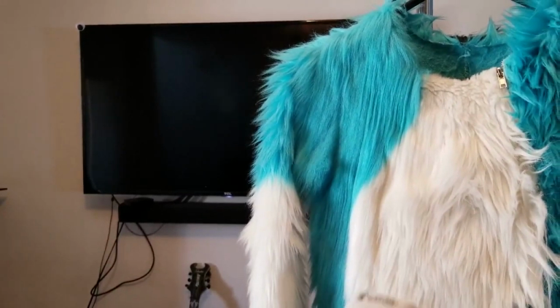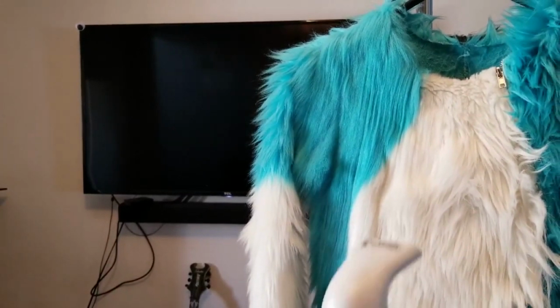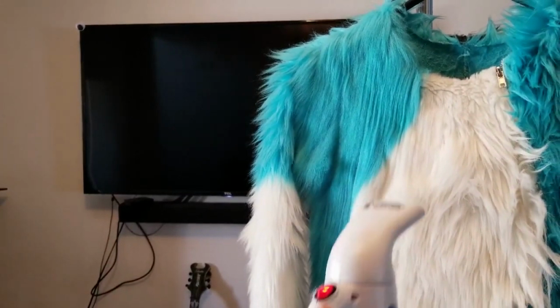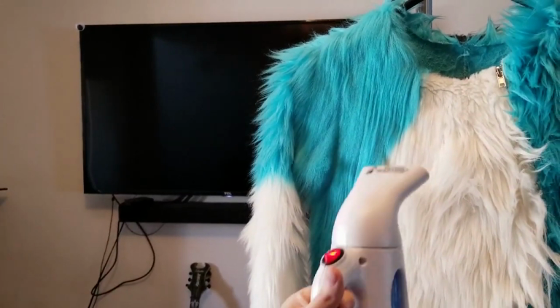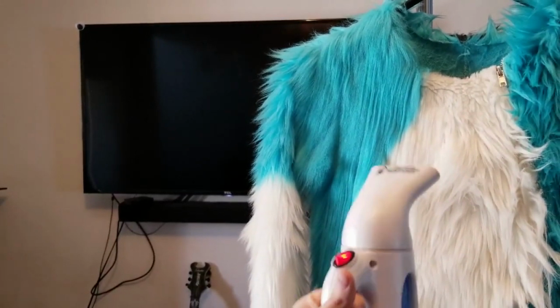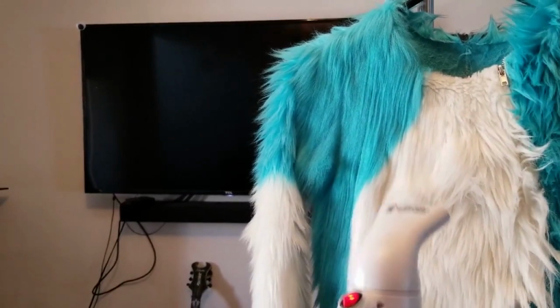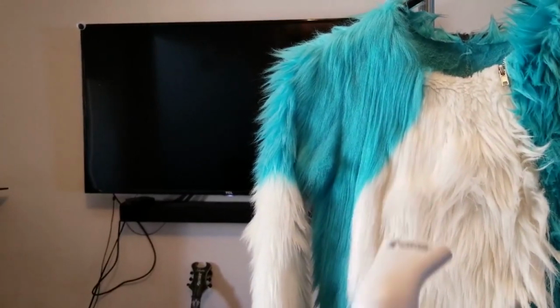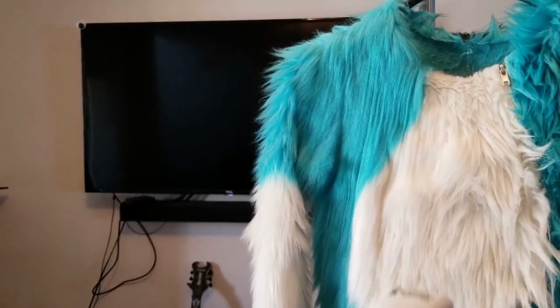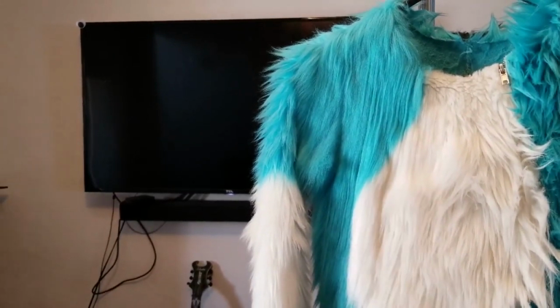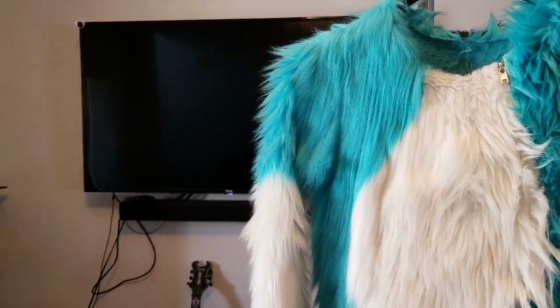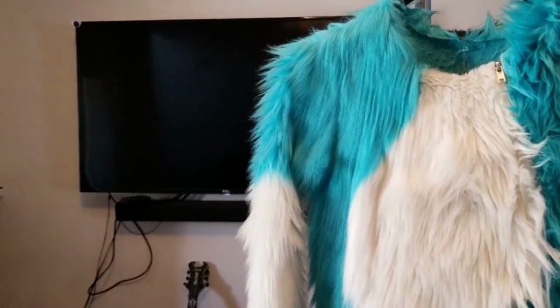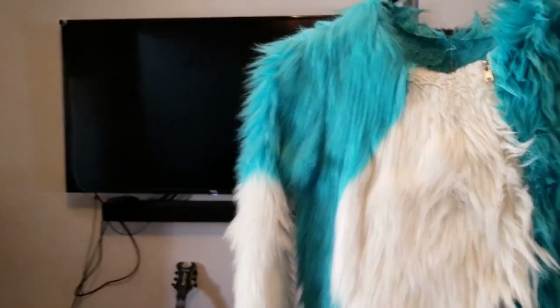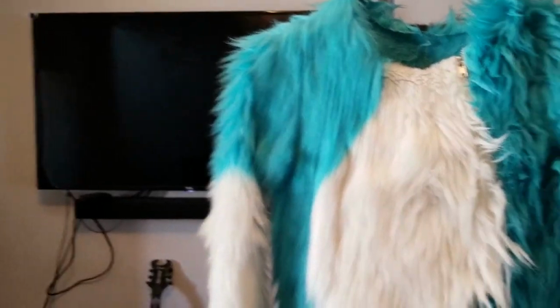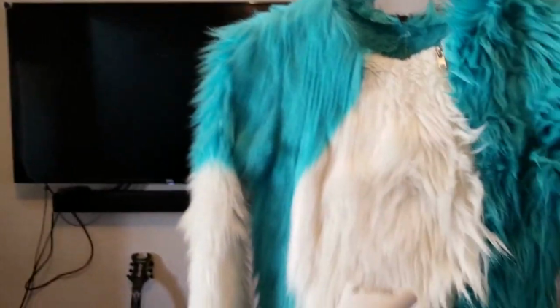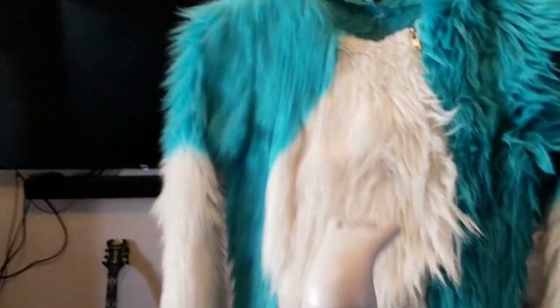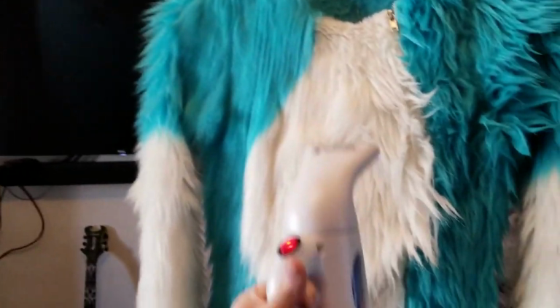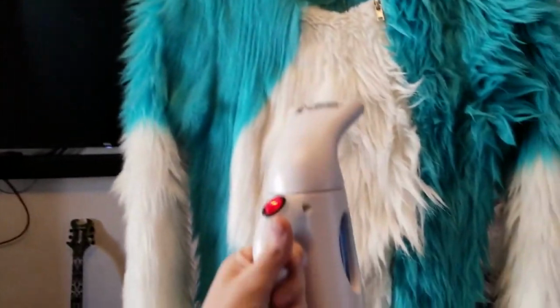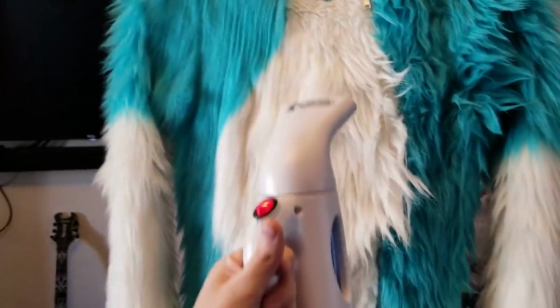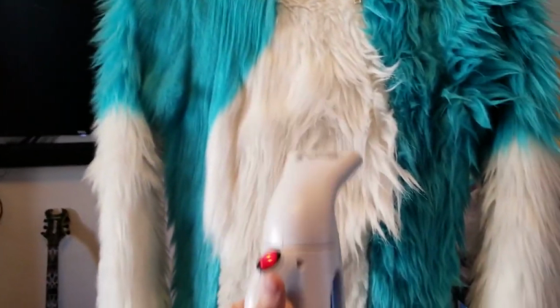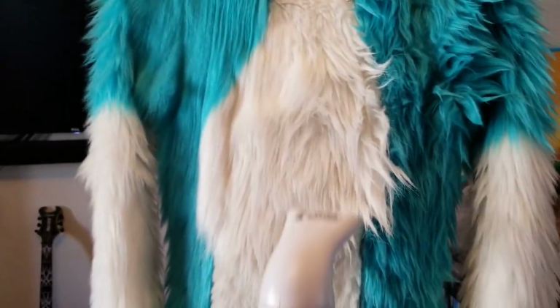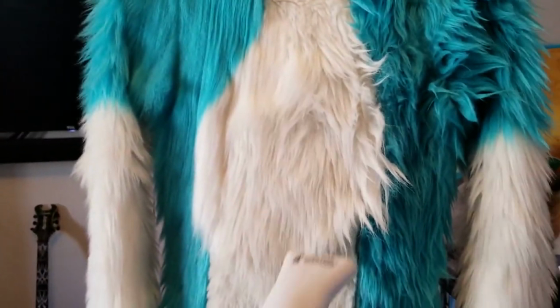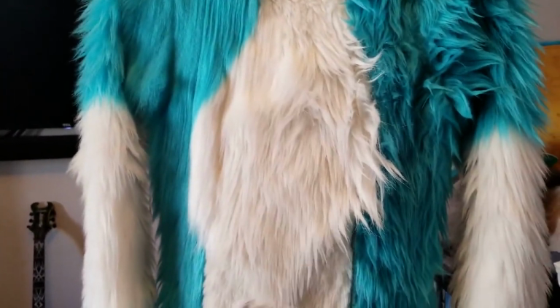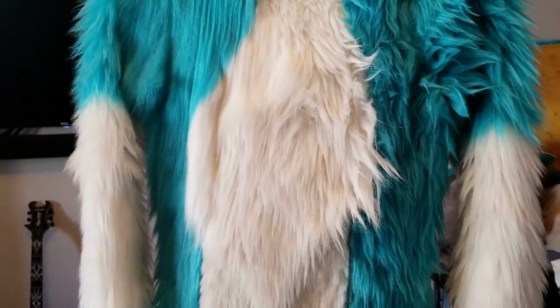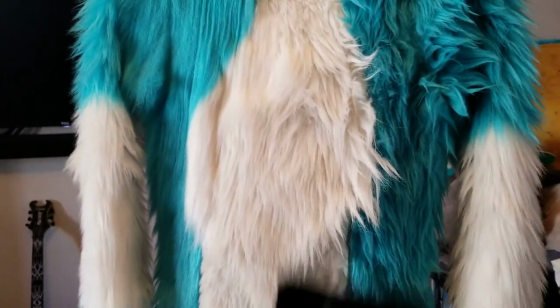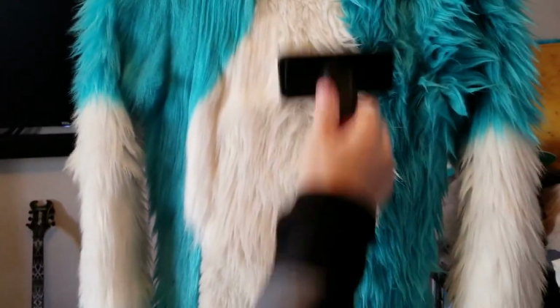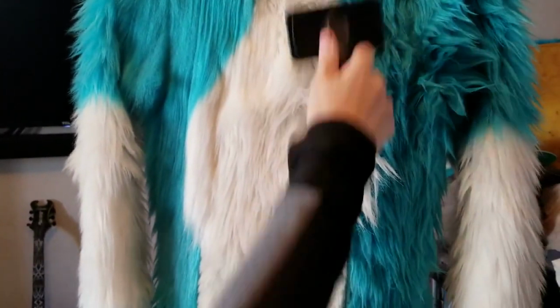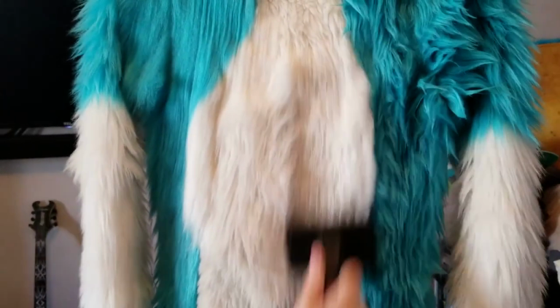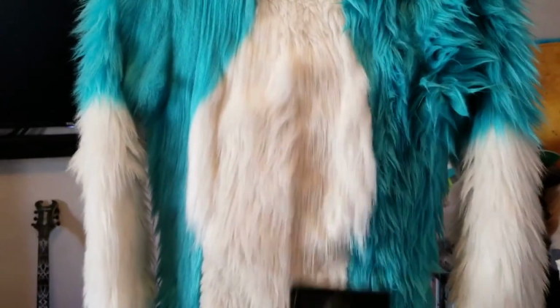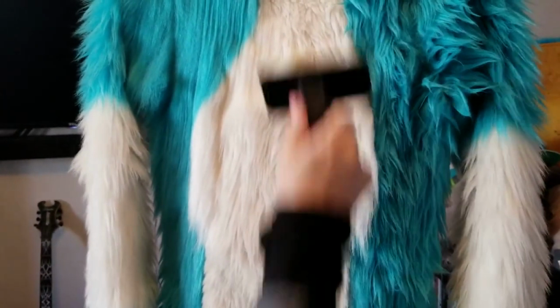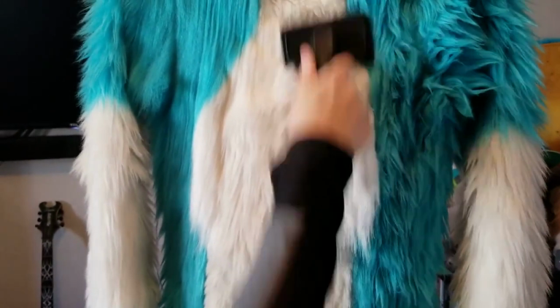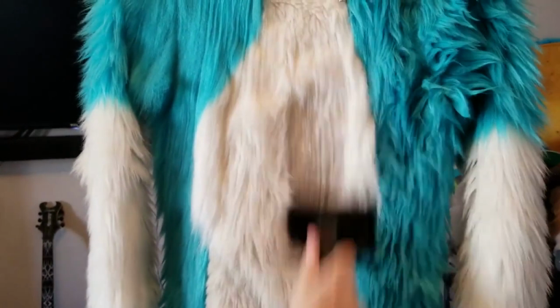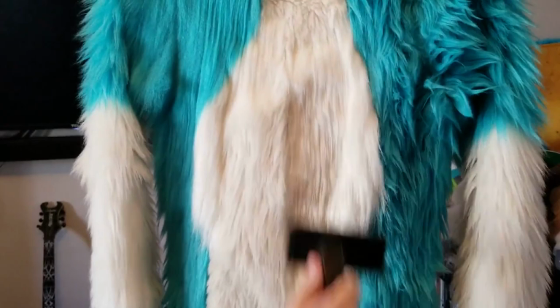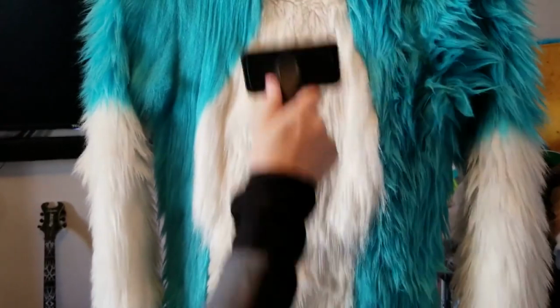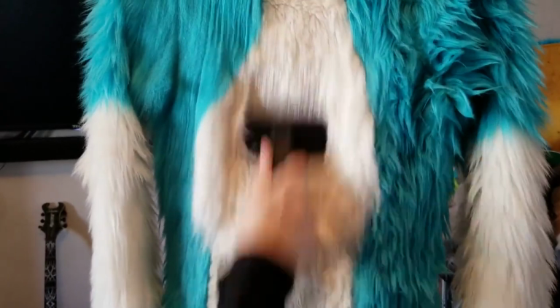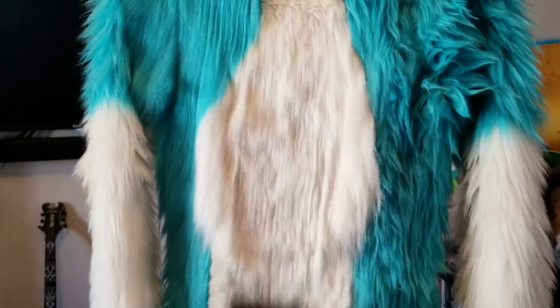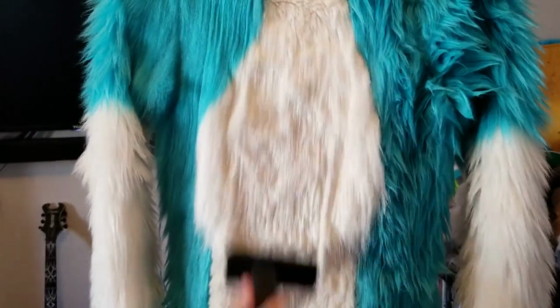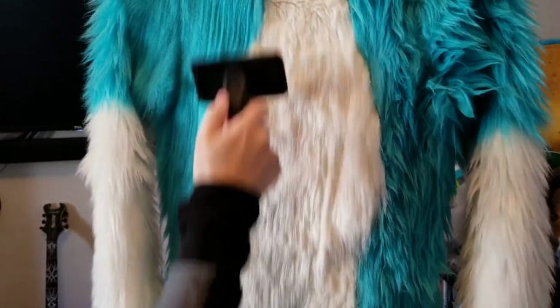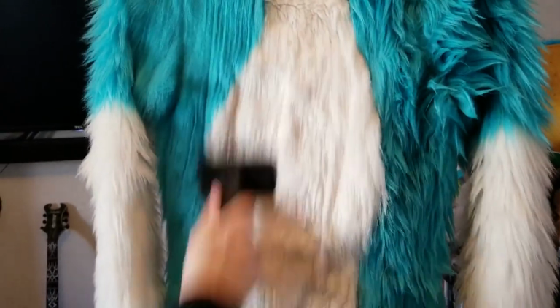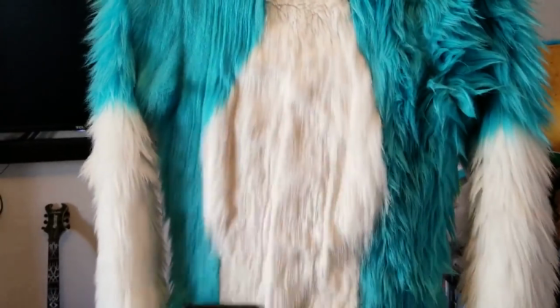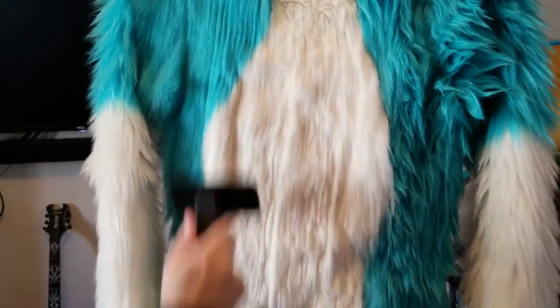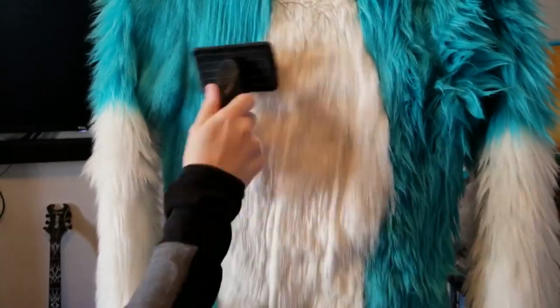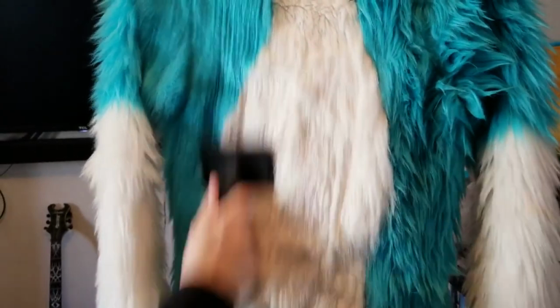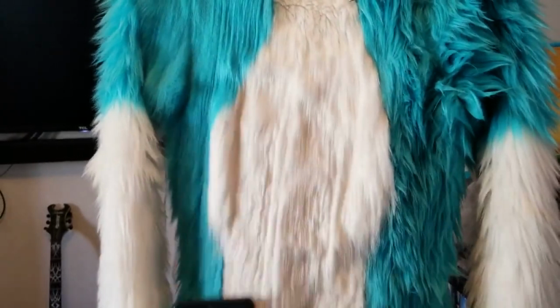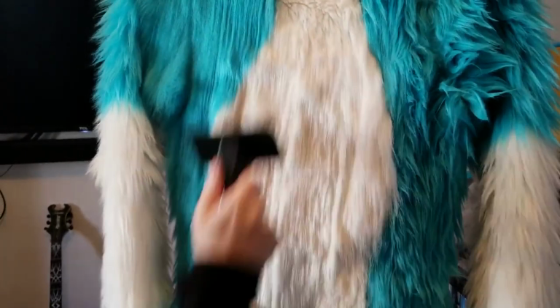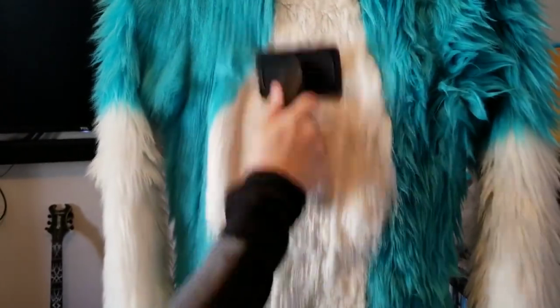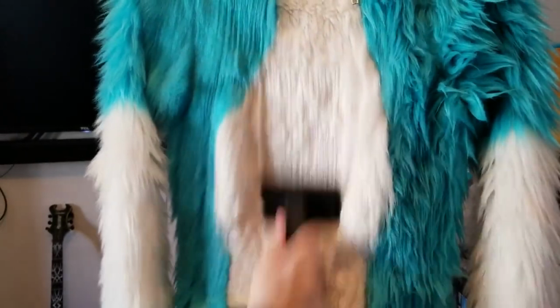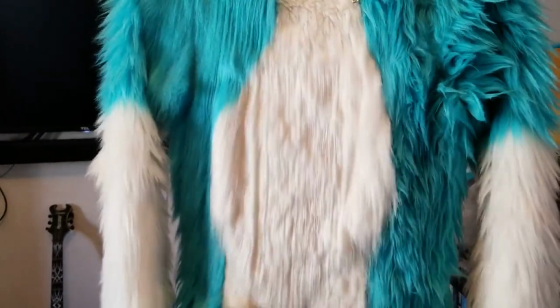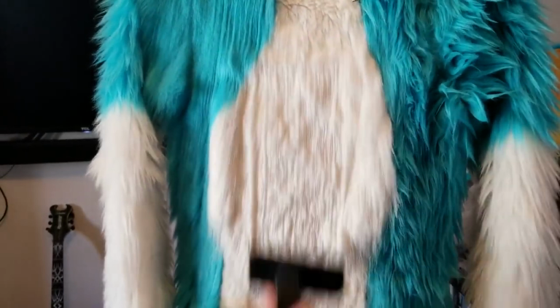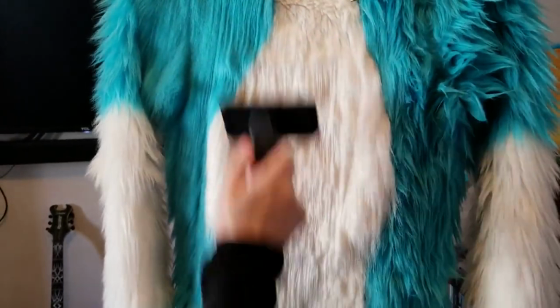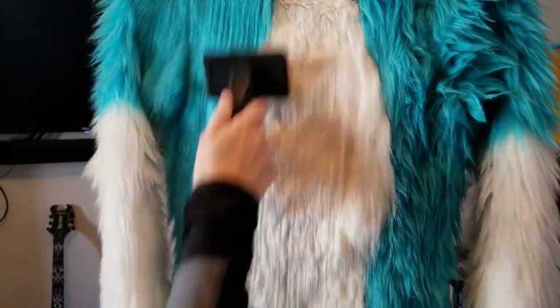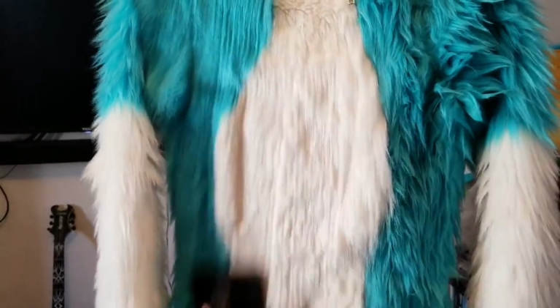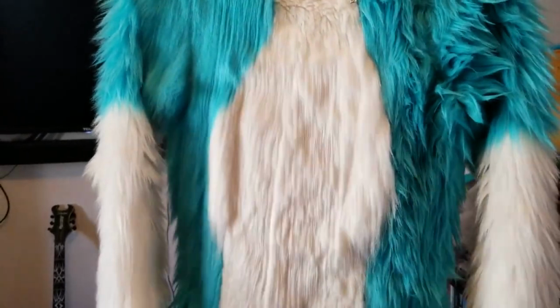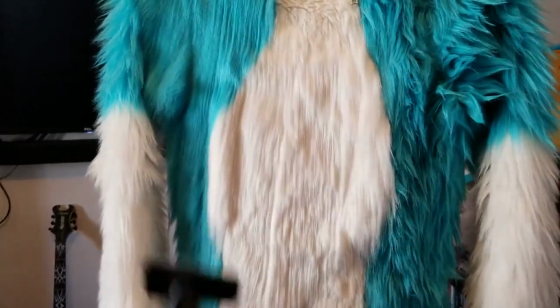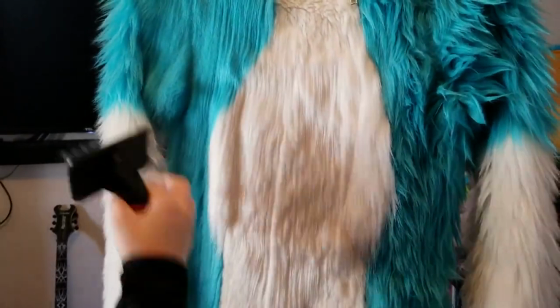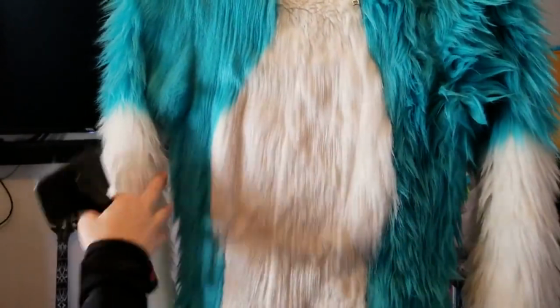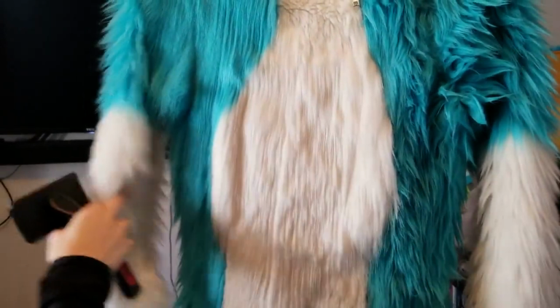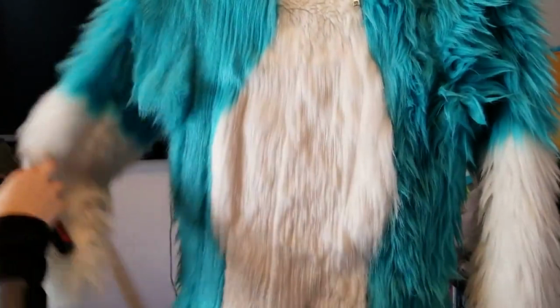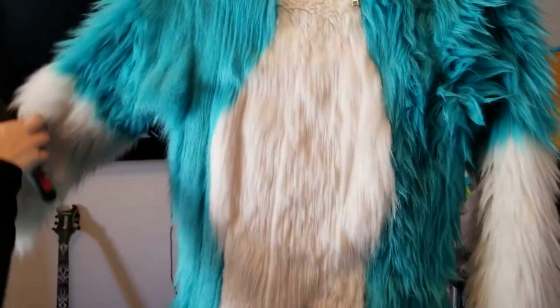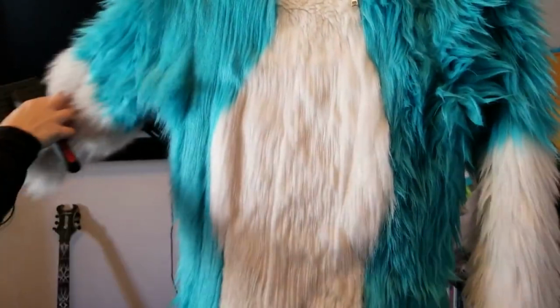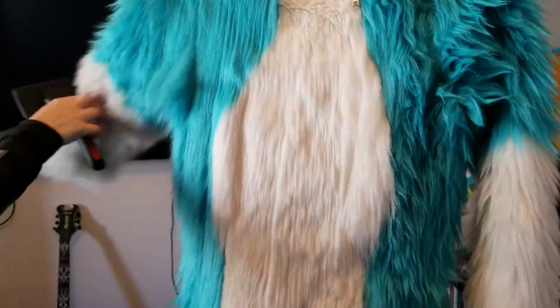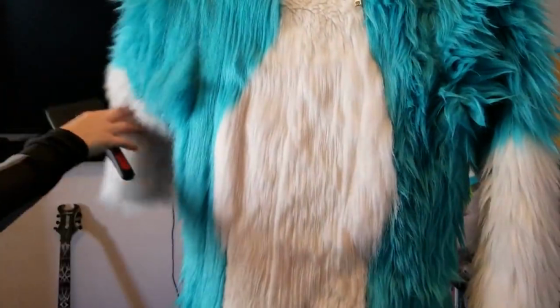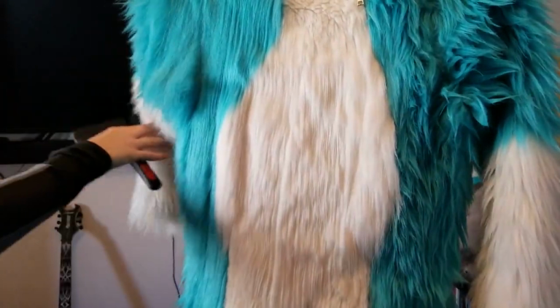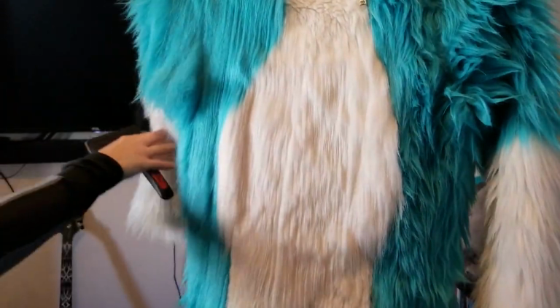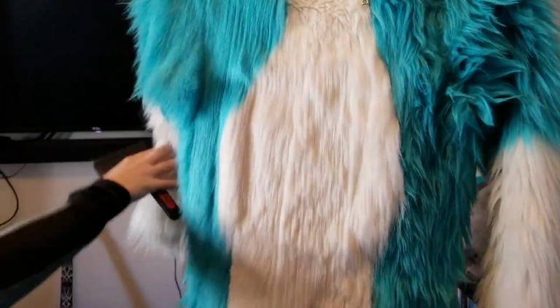You can kind of see on the fur where the steam's hitting it, just so you know where you're going to be brushing.